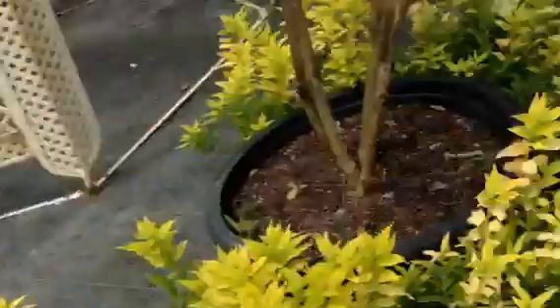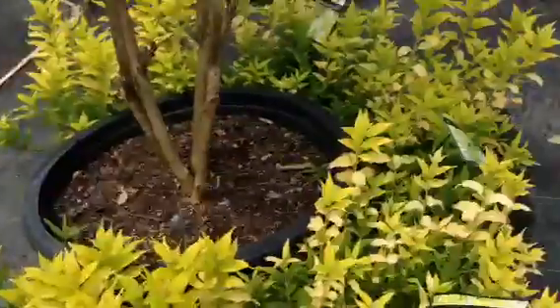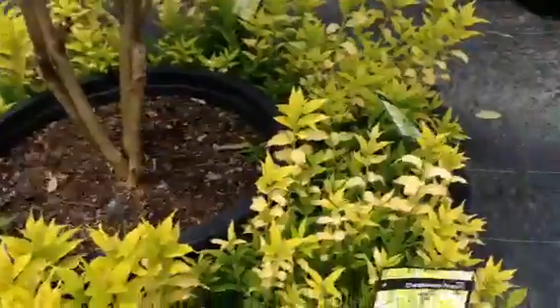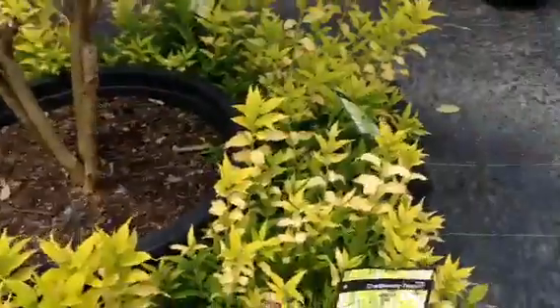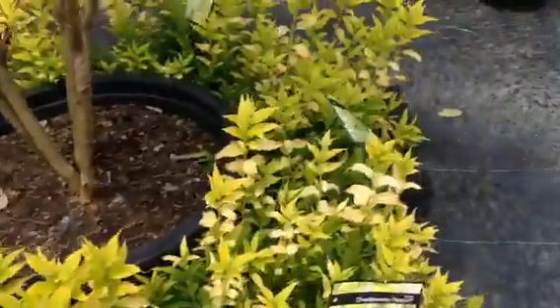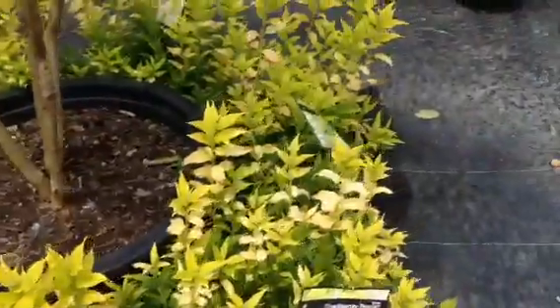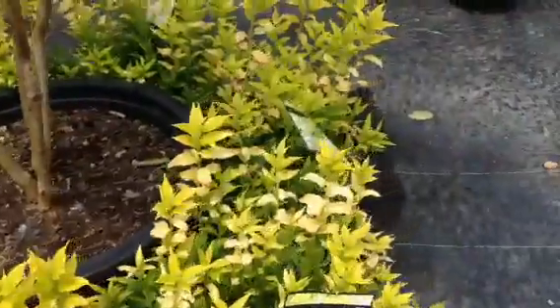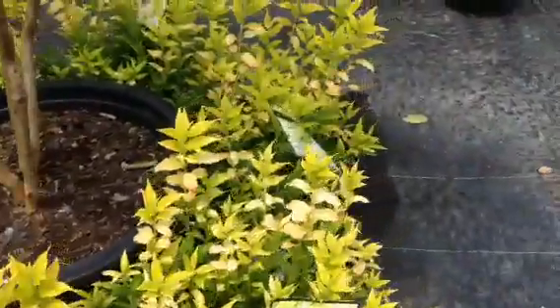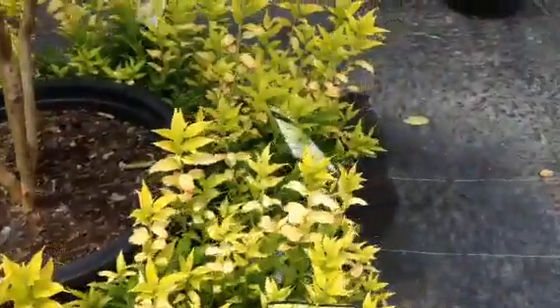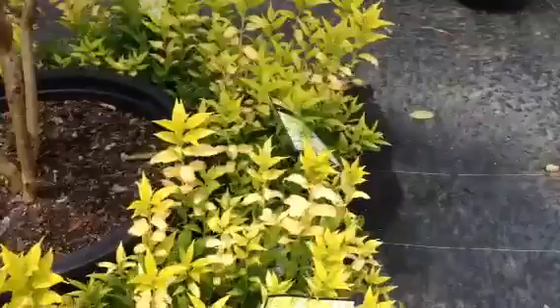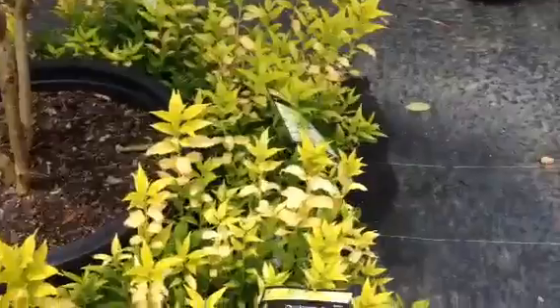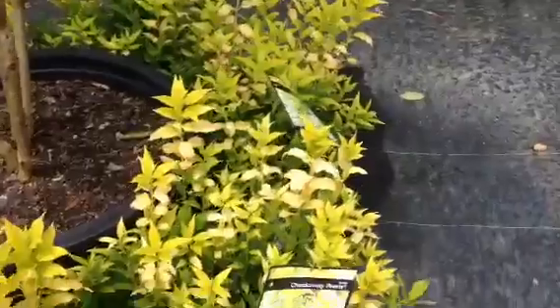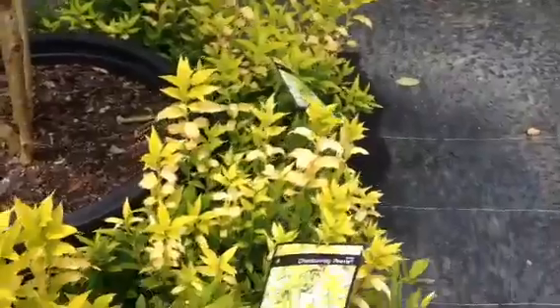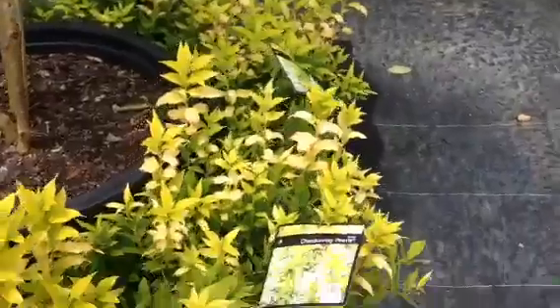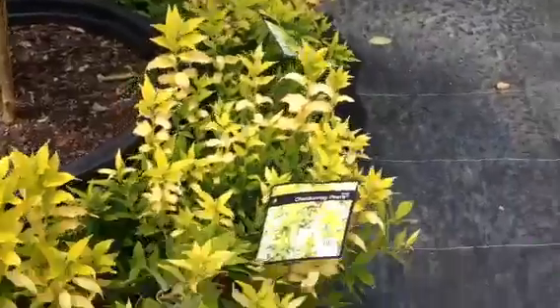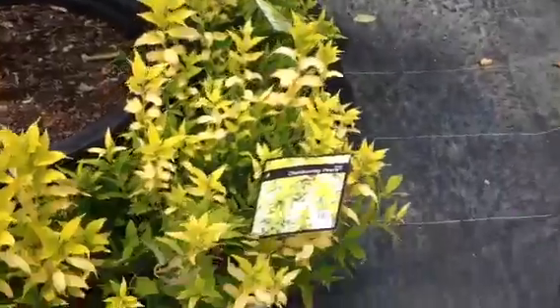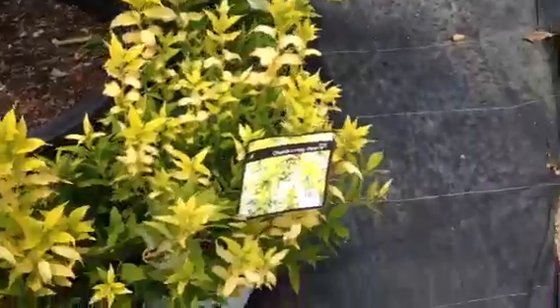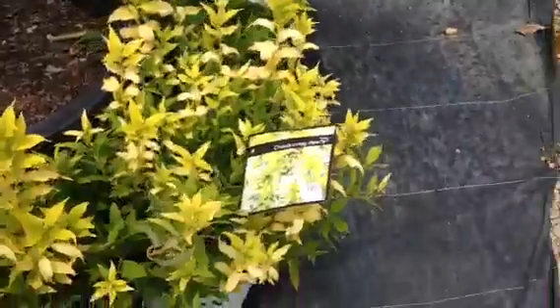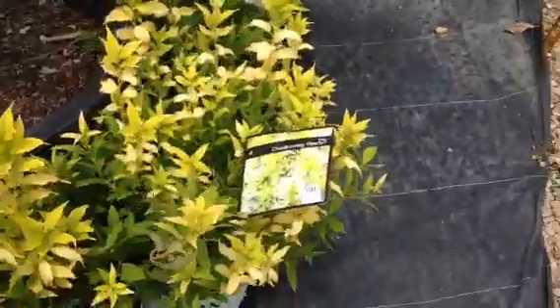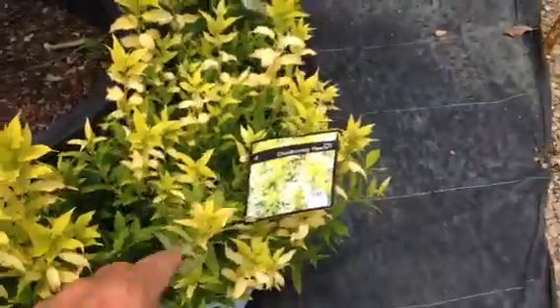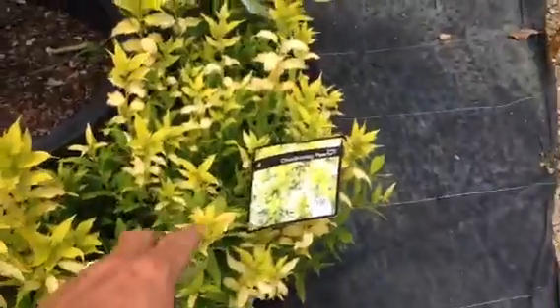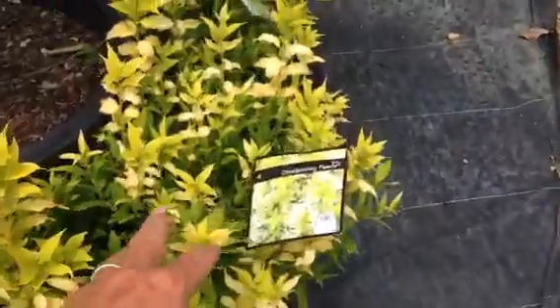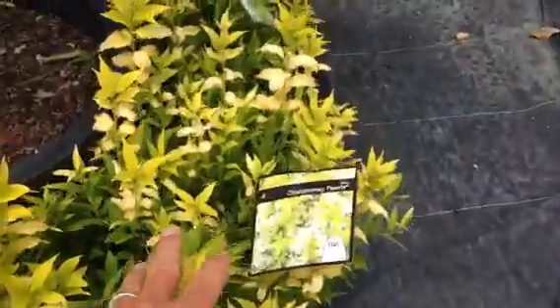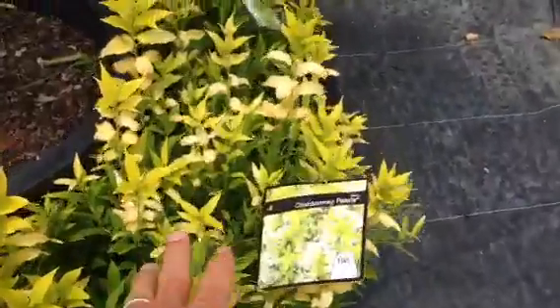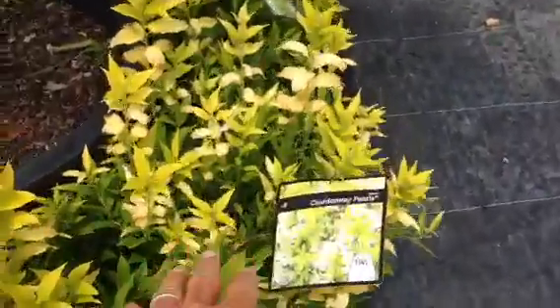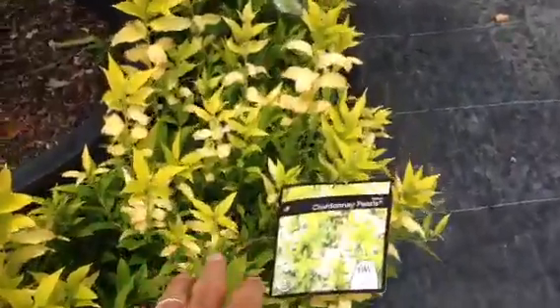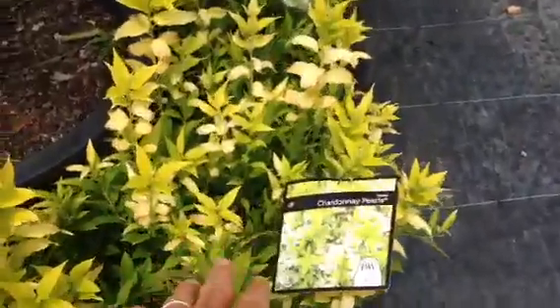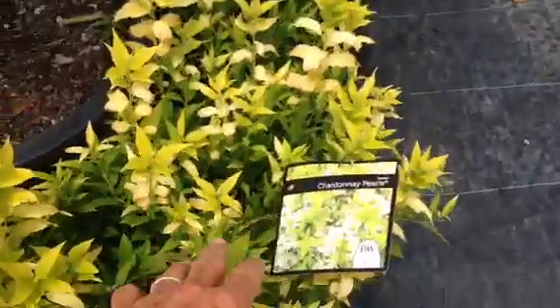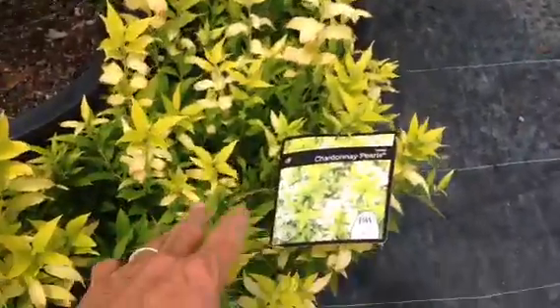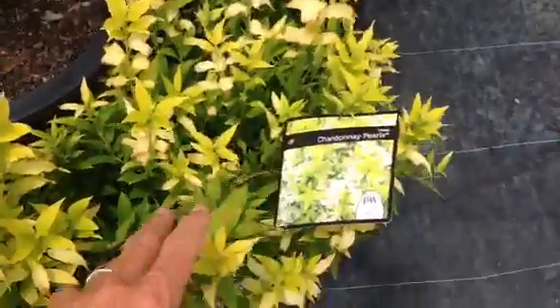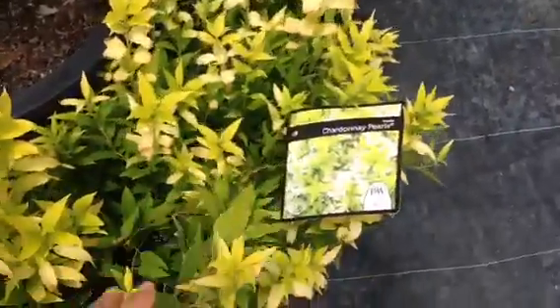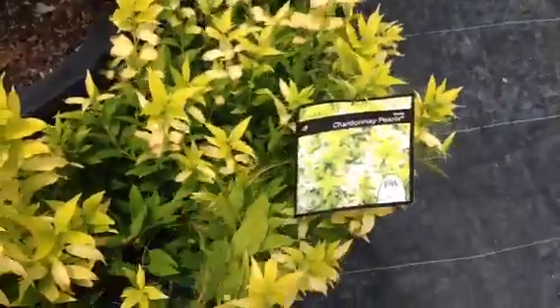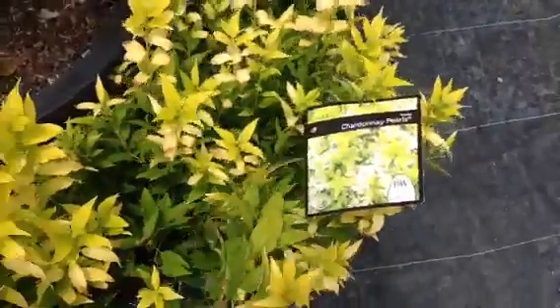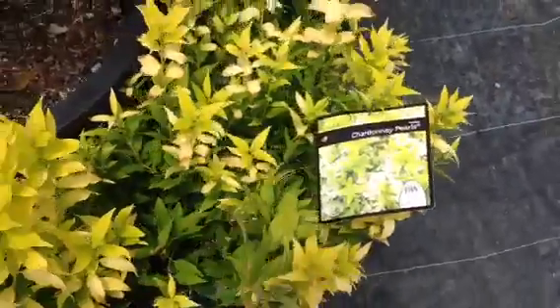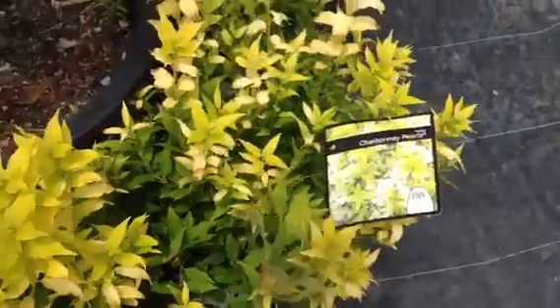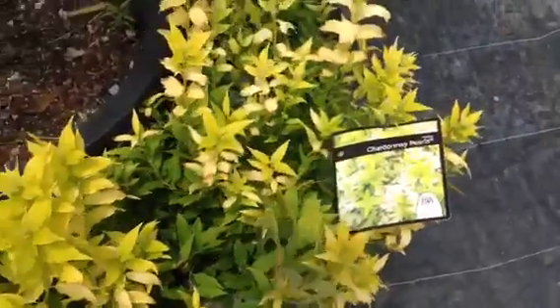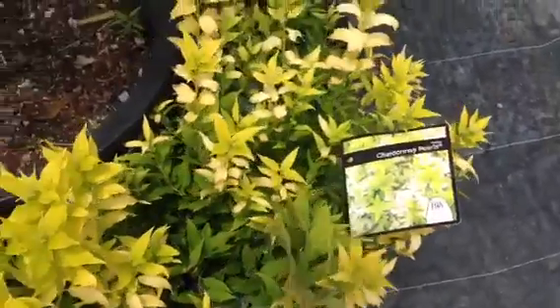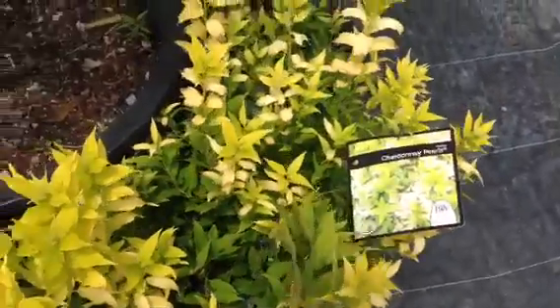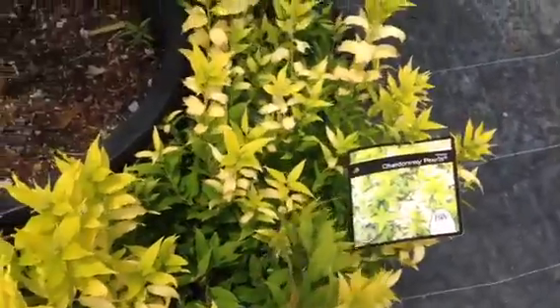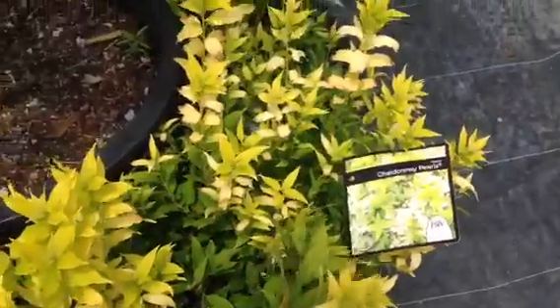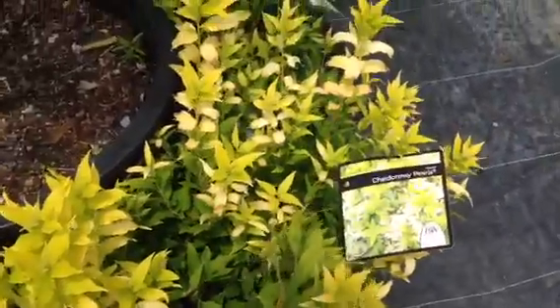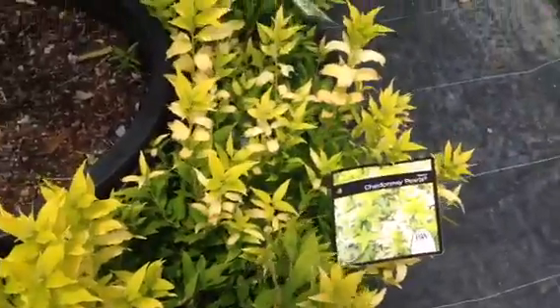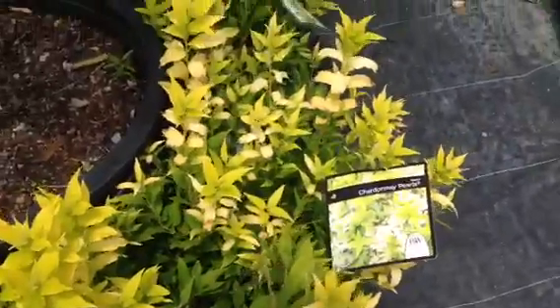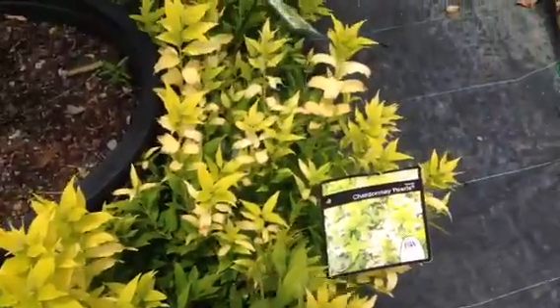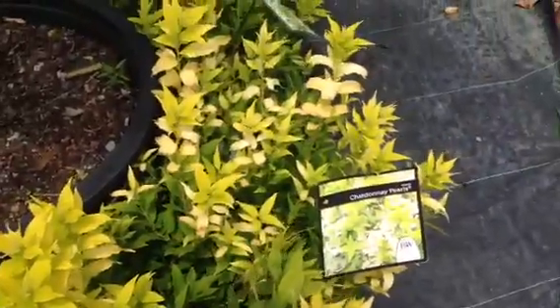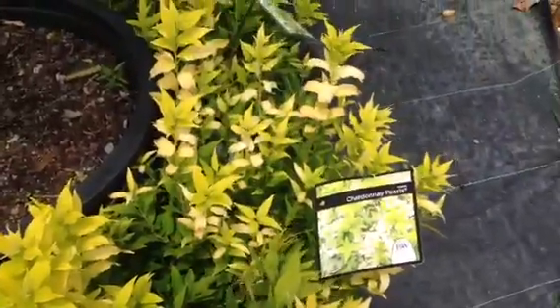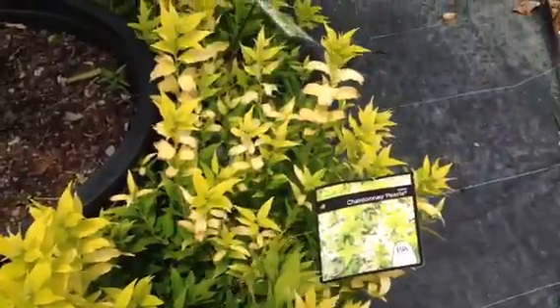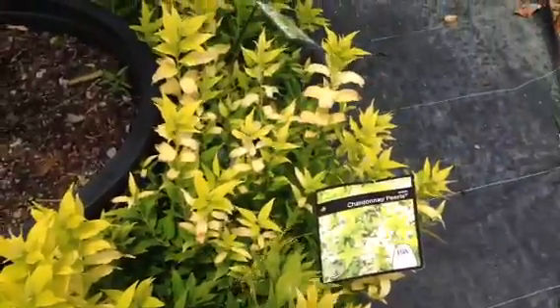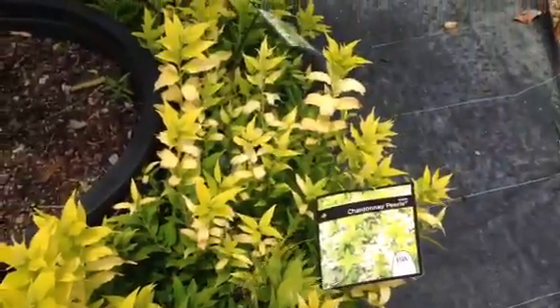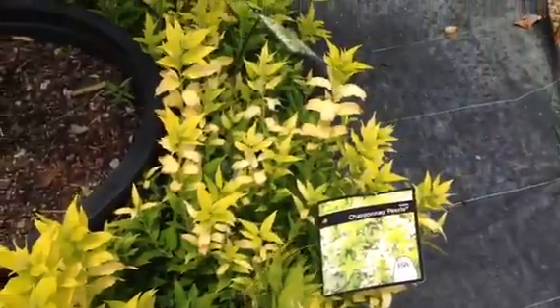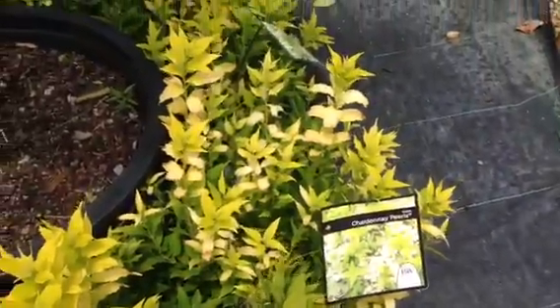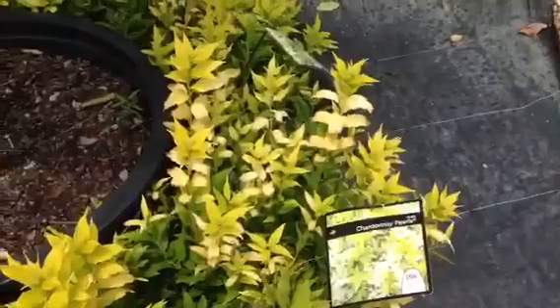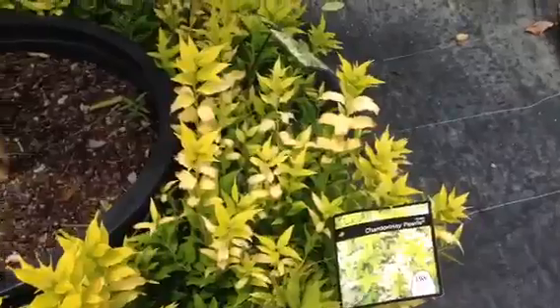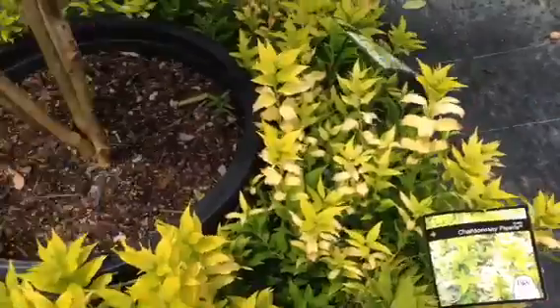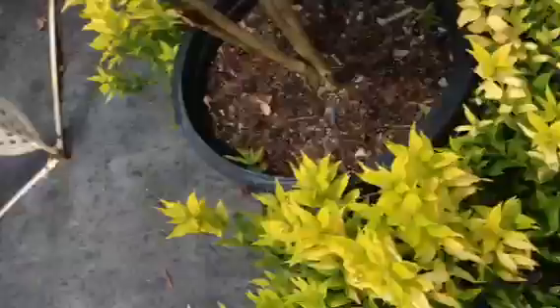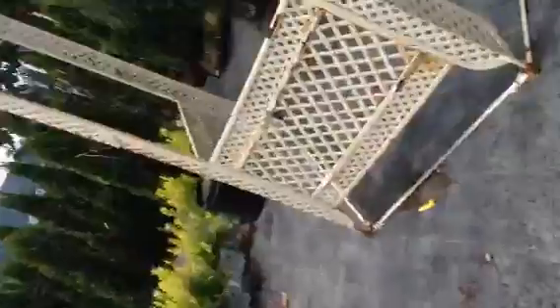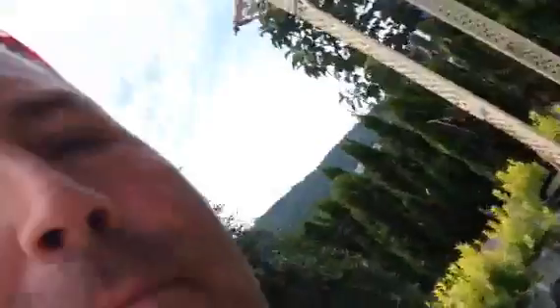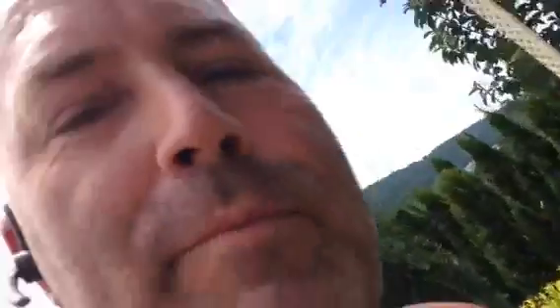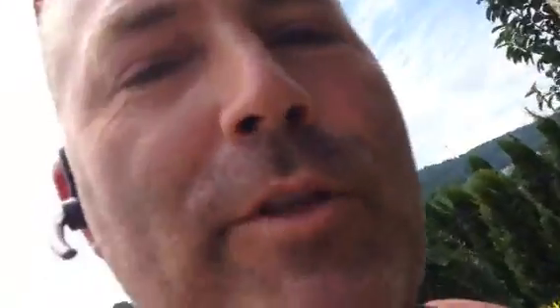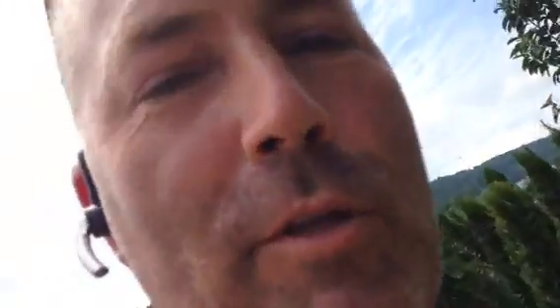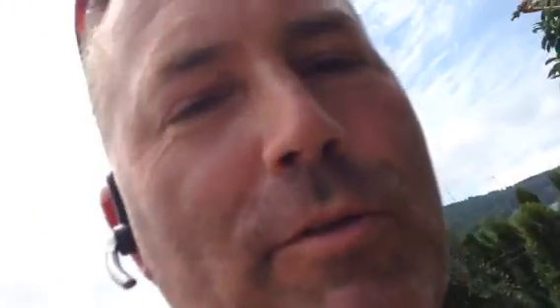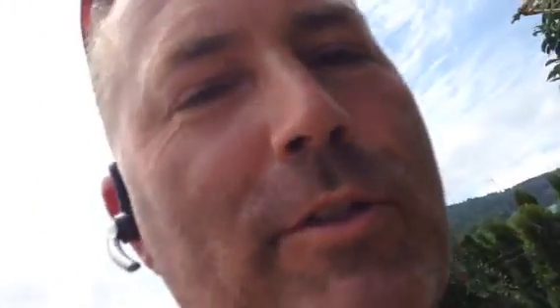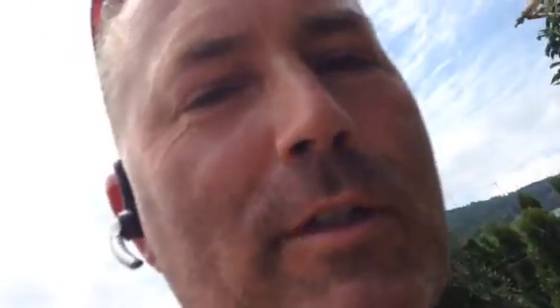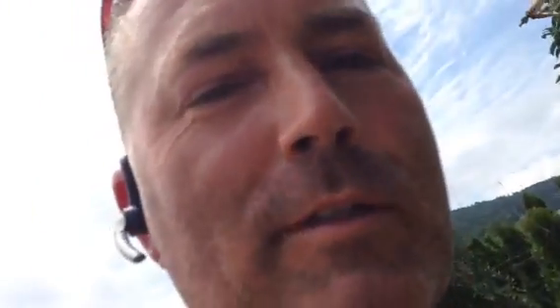Hey look, what is that? You know what this is? This is a Chardonnay Pearls. It's a Deutzia. Deutzia.